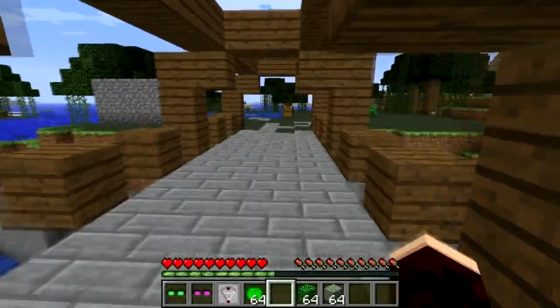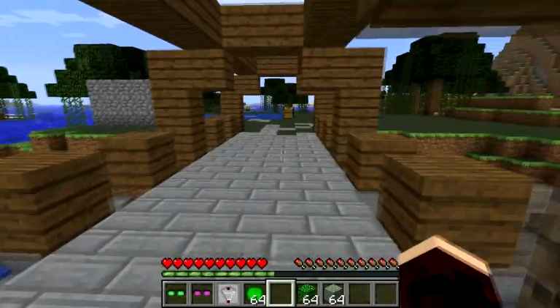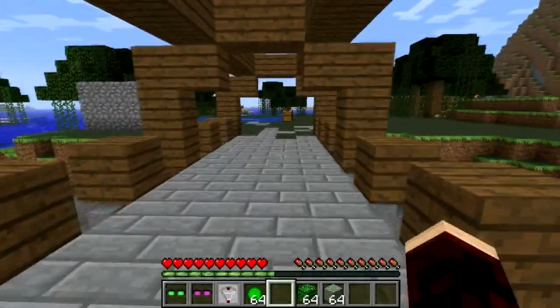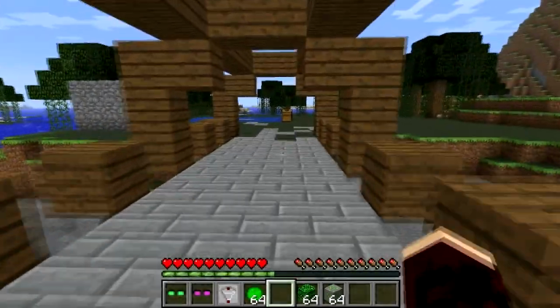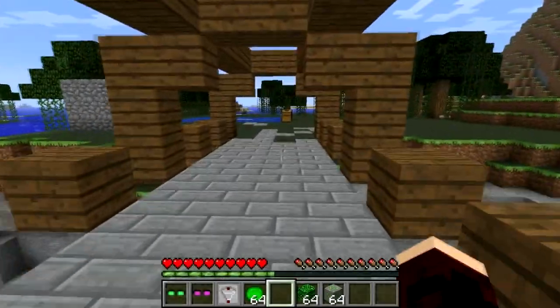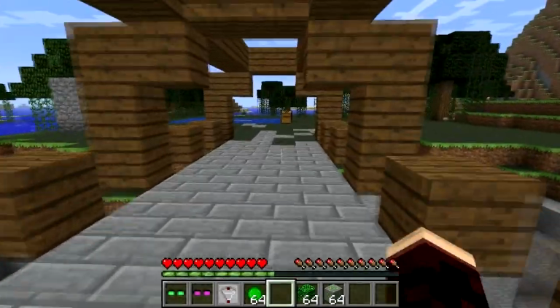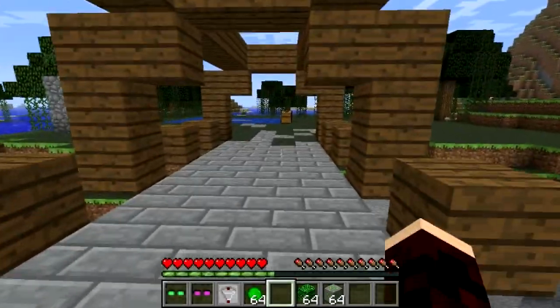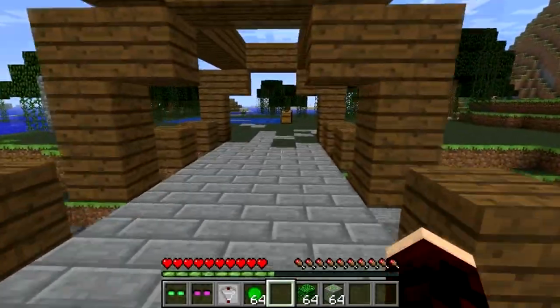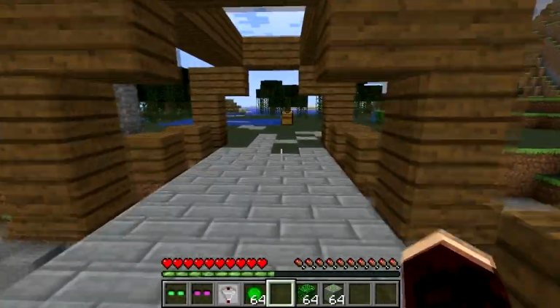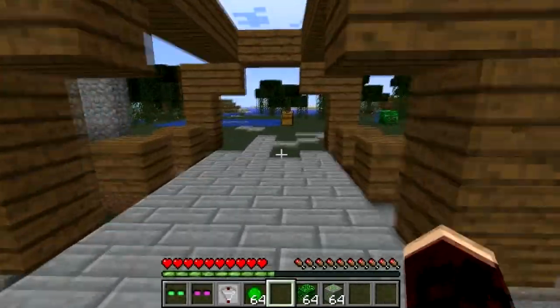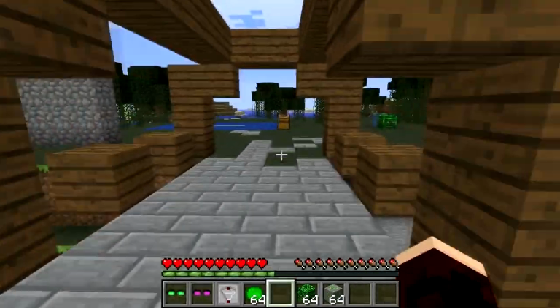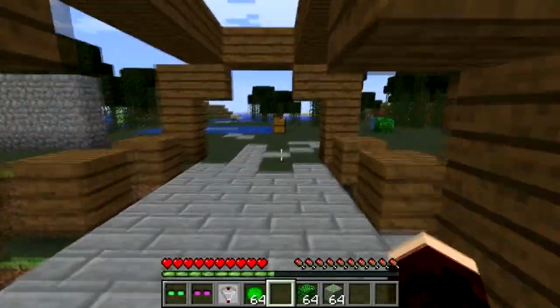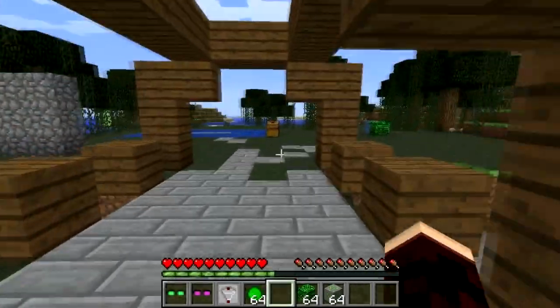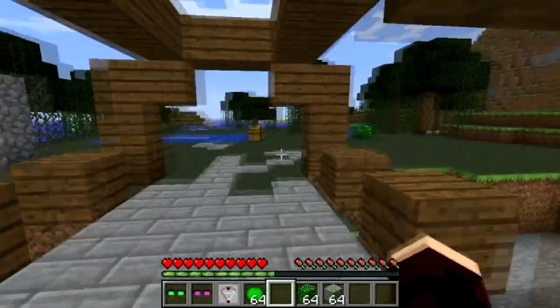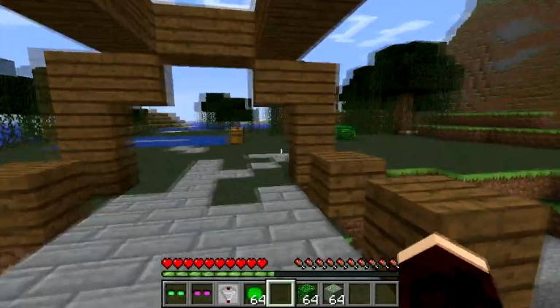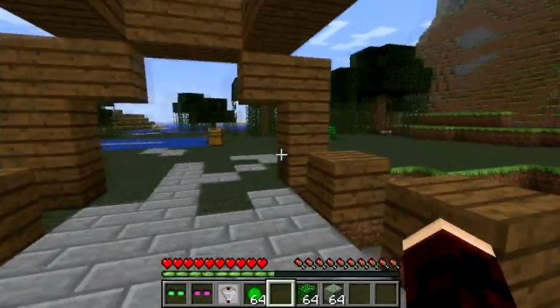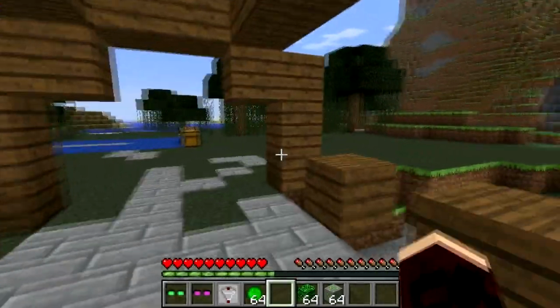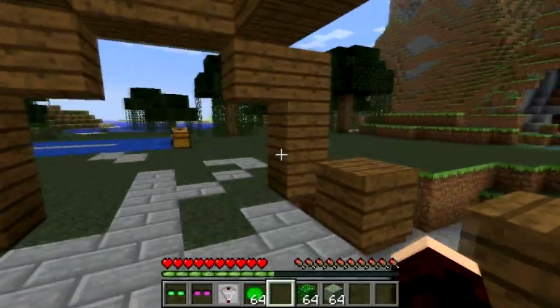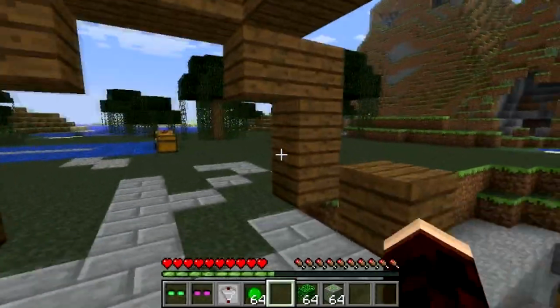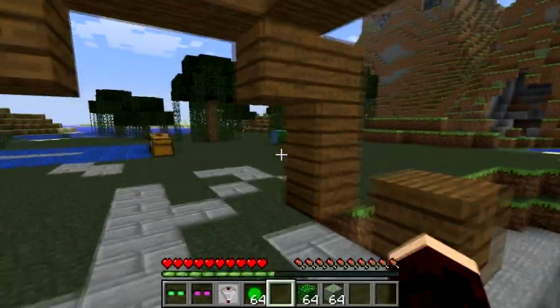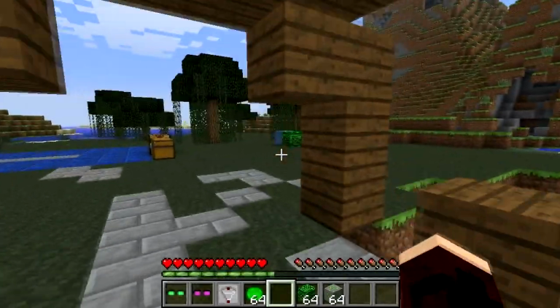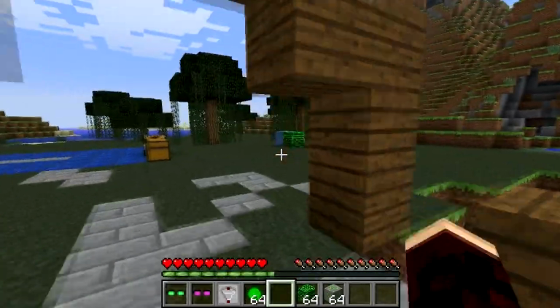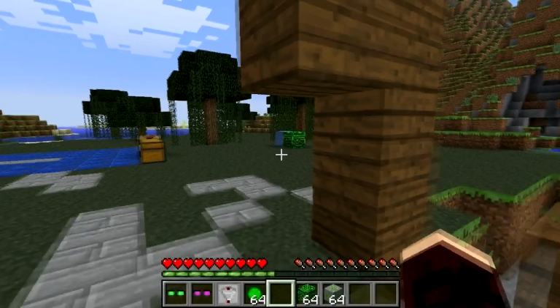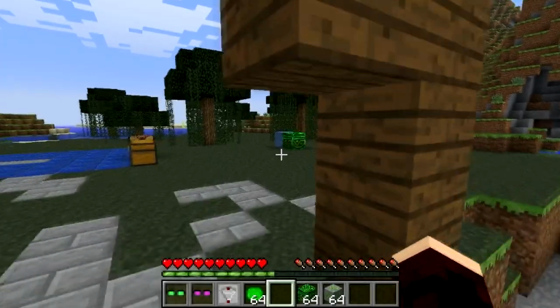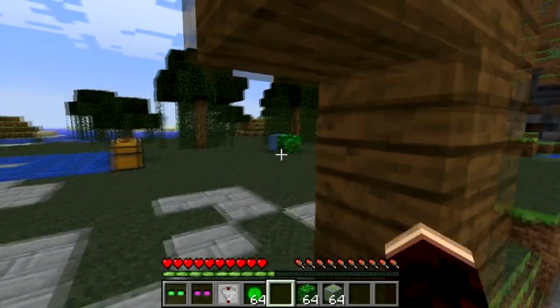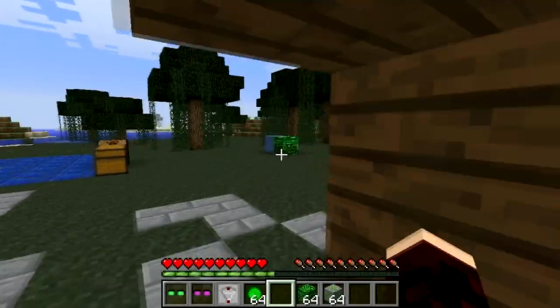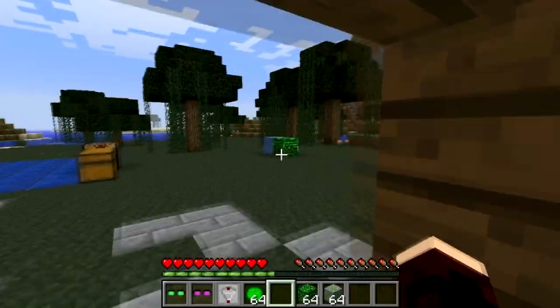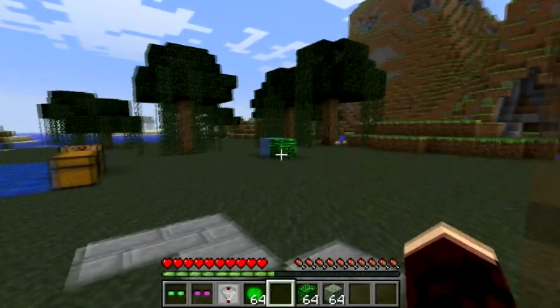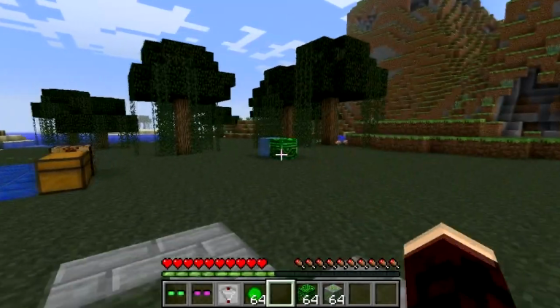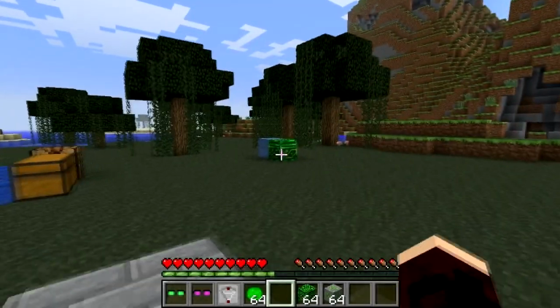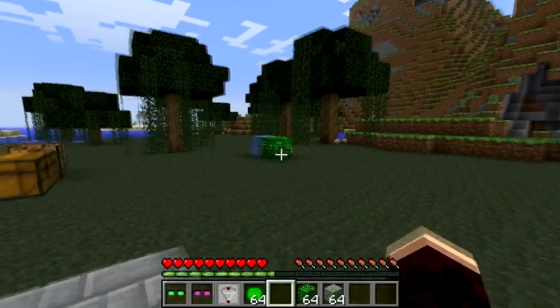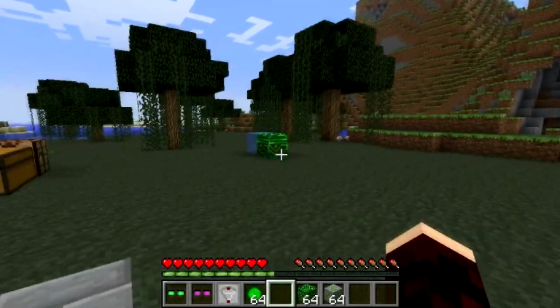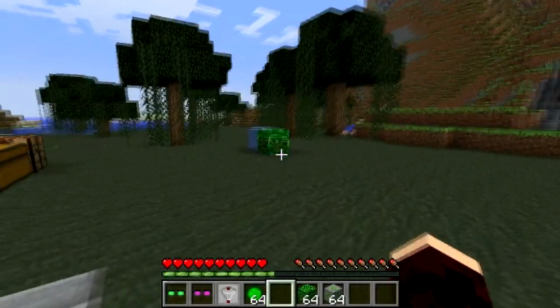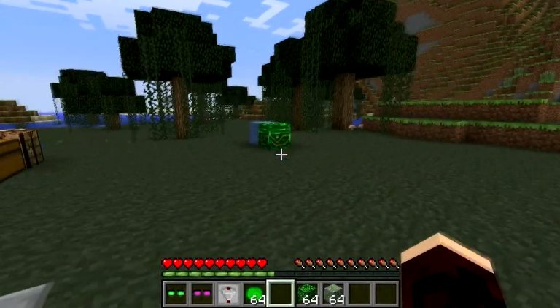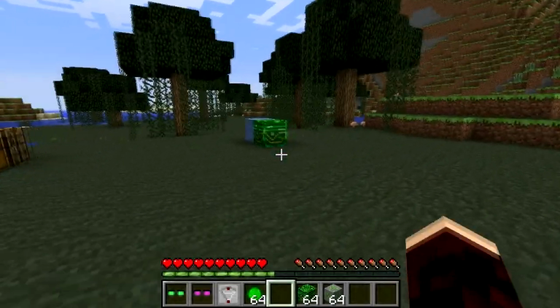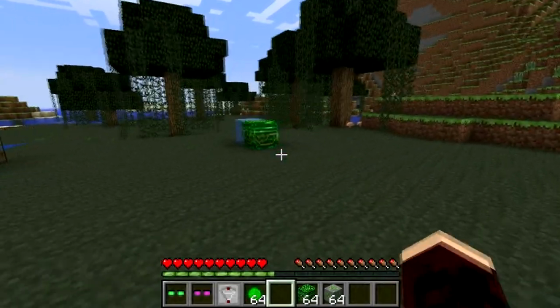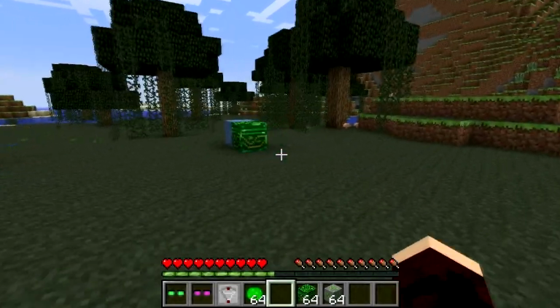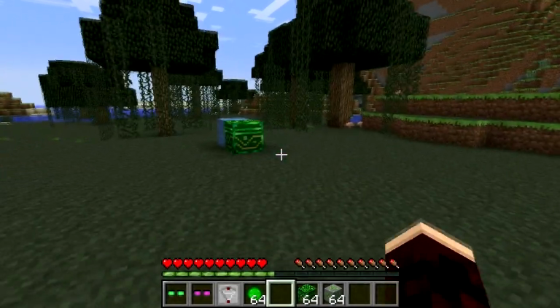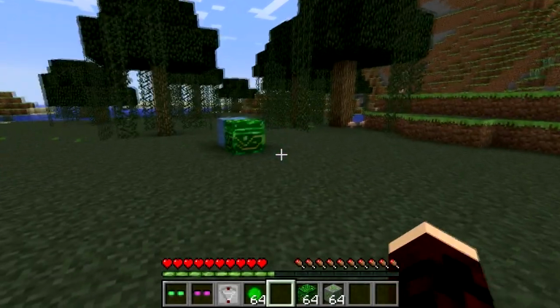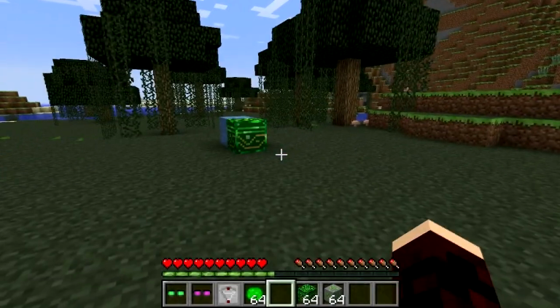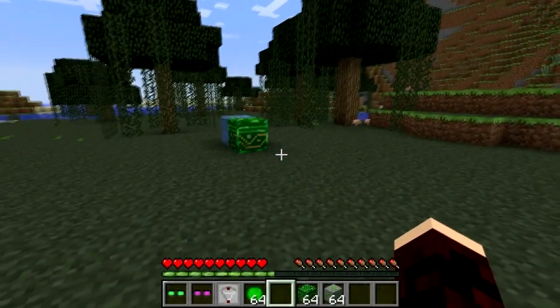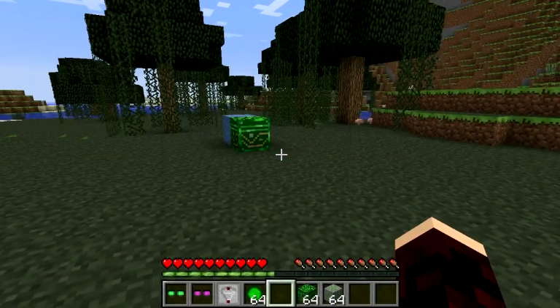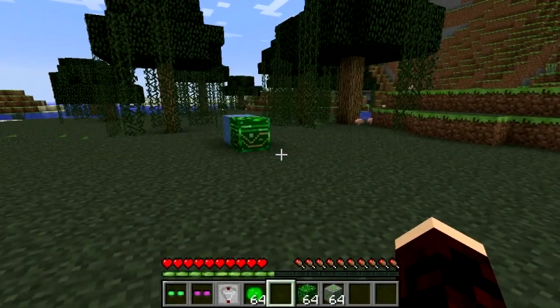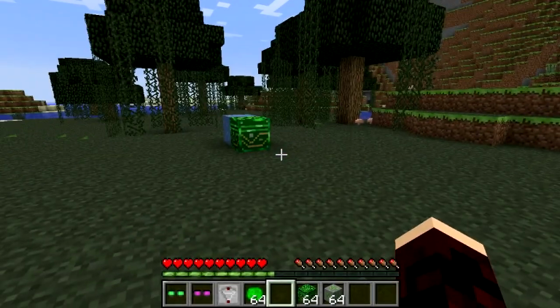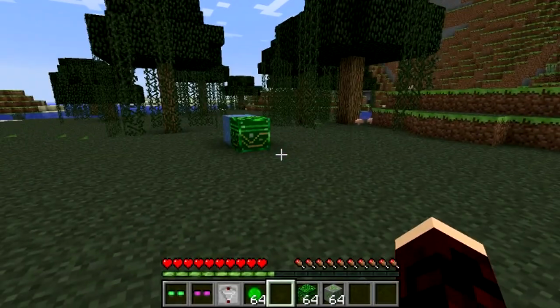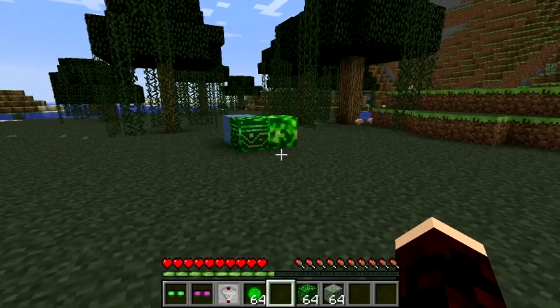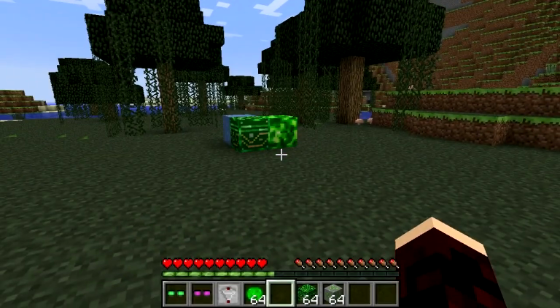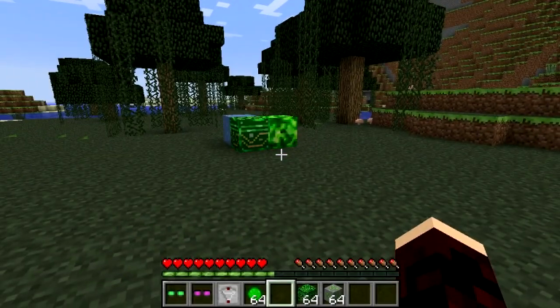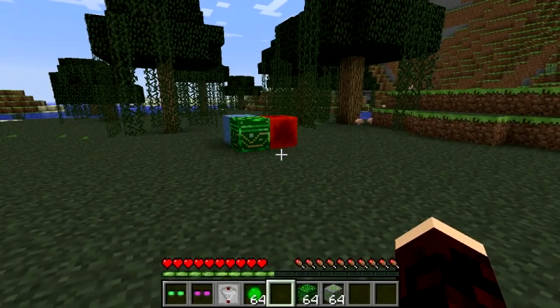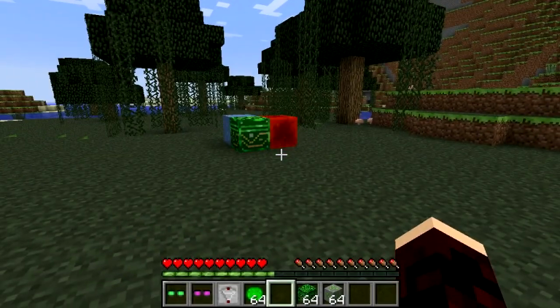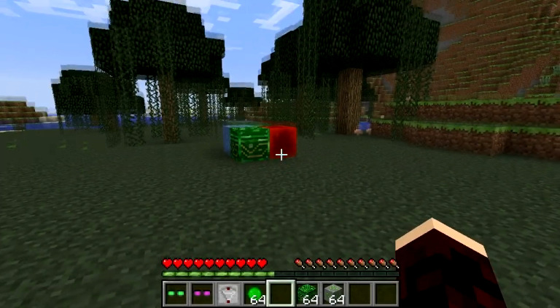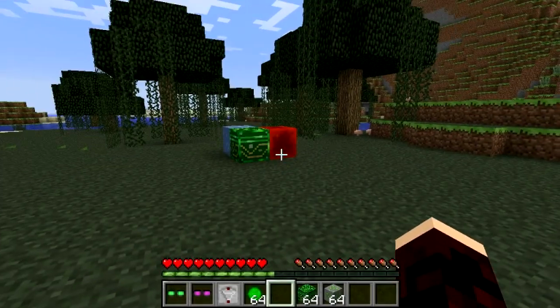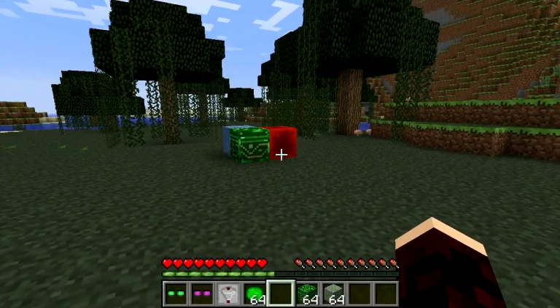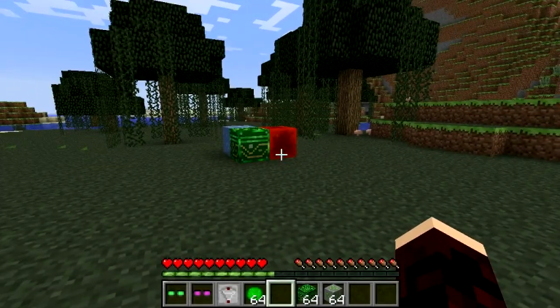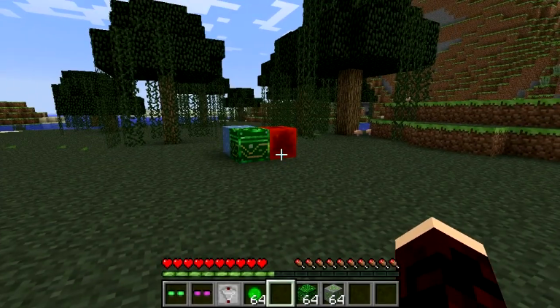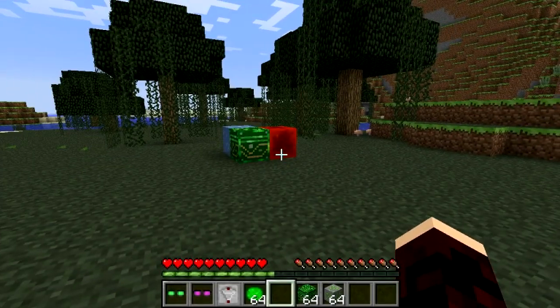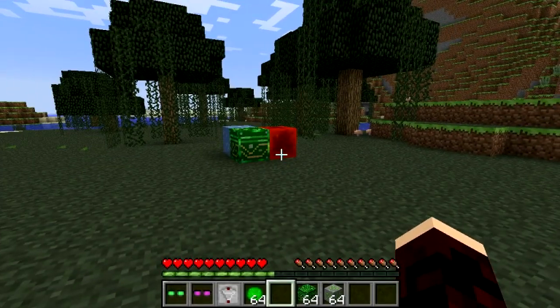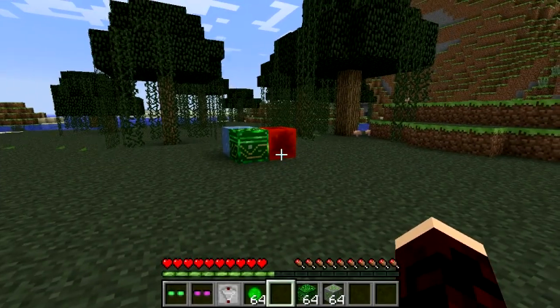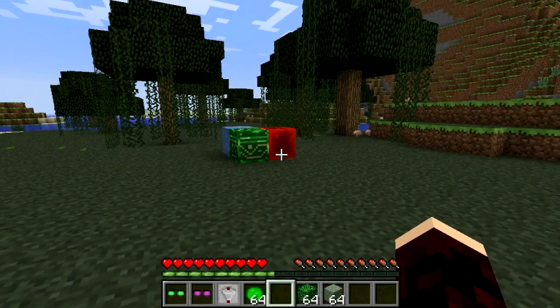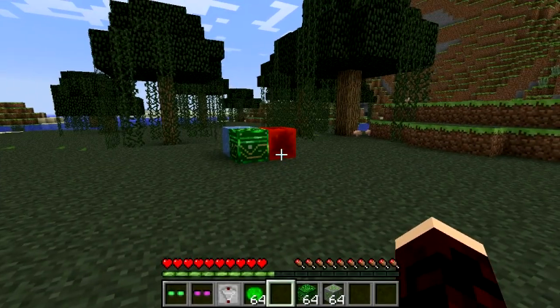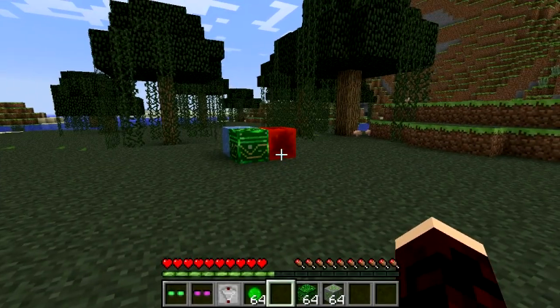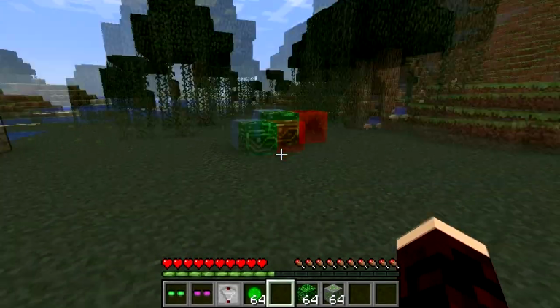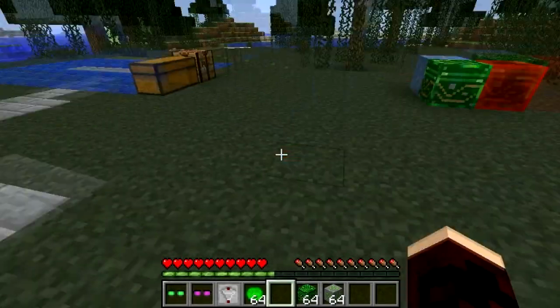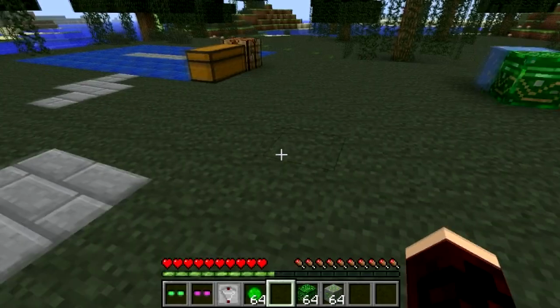Alongside this, quantum computers can now be energized using a redstone signal, meaning you can teleport objects and blocks around the map without having to be next to them.